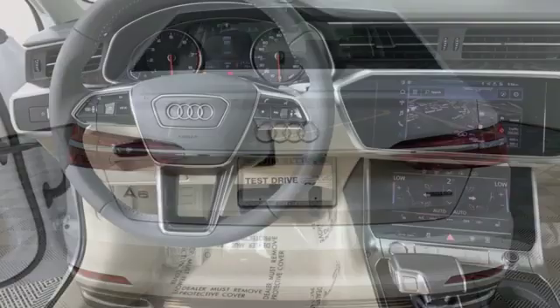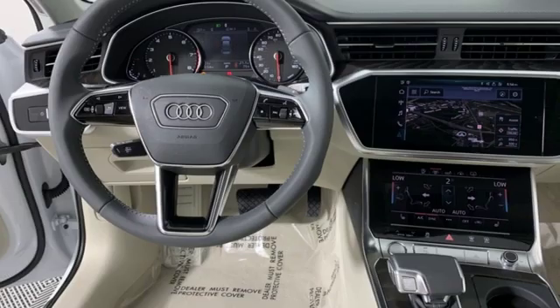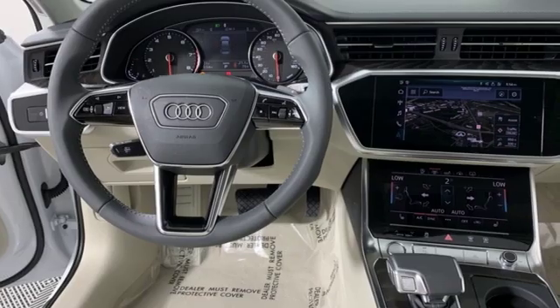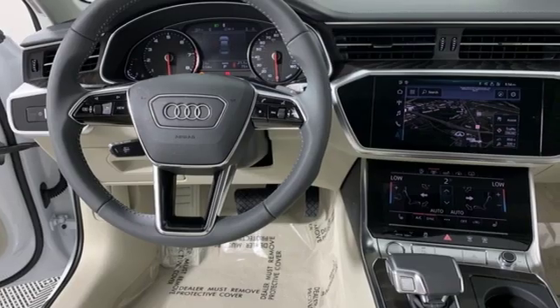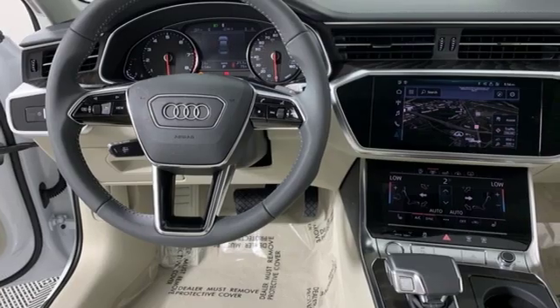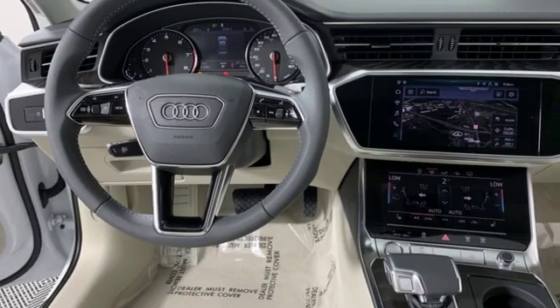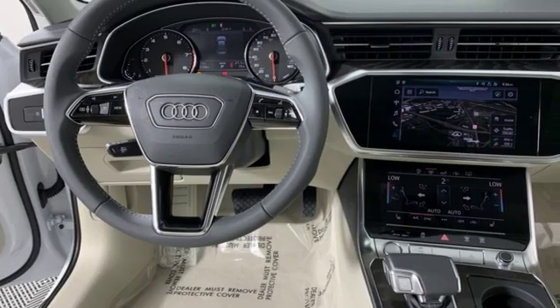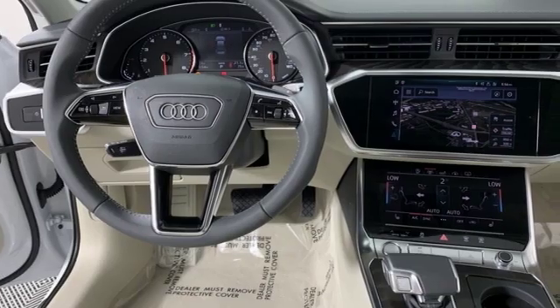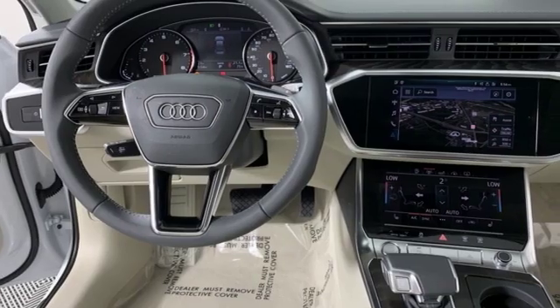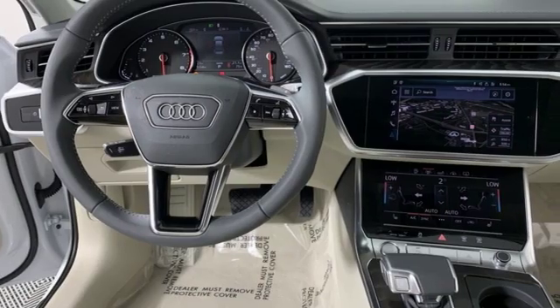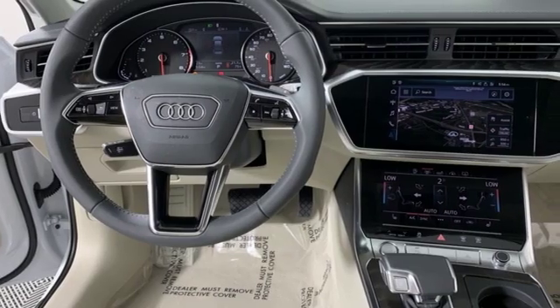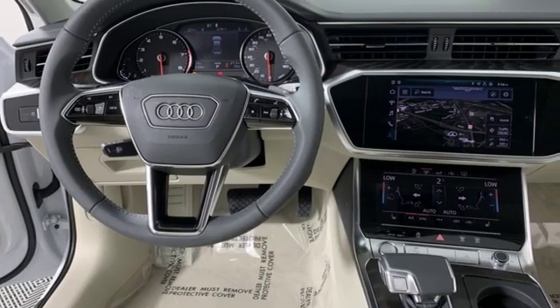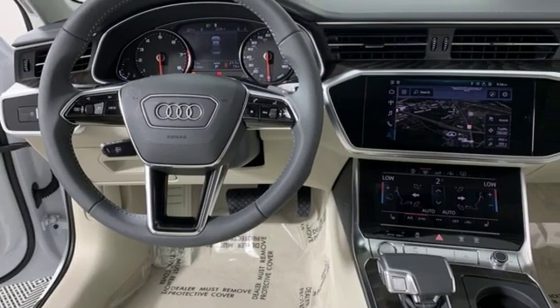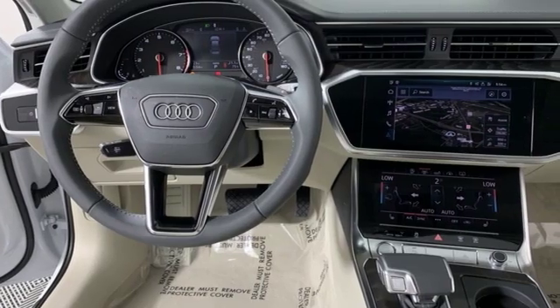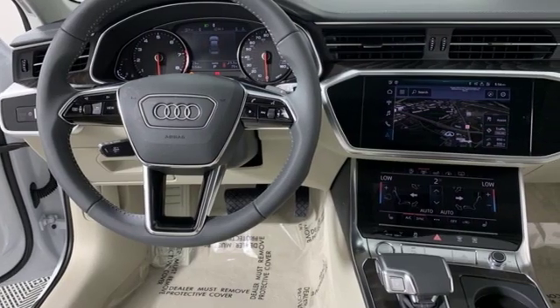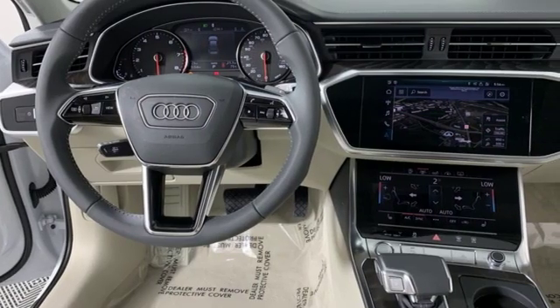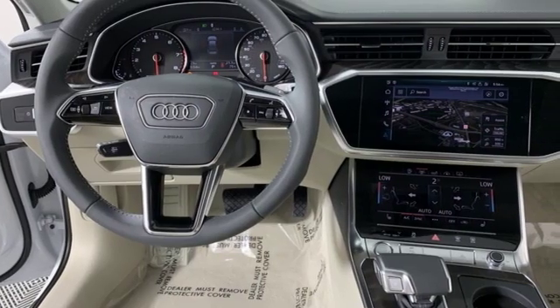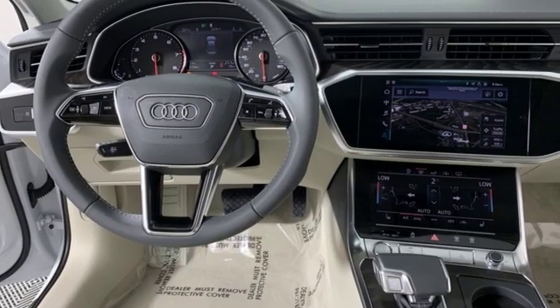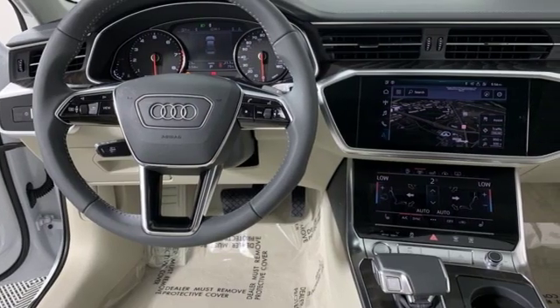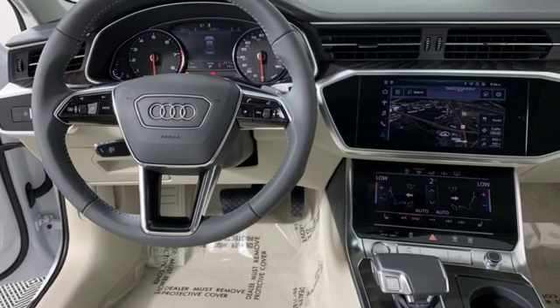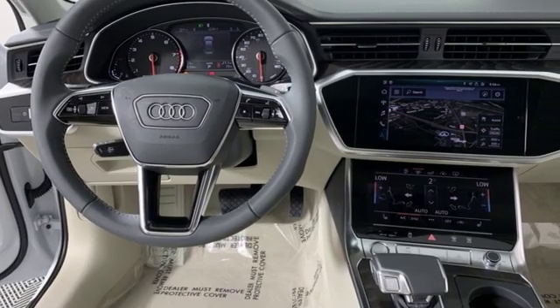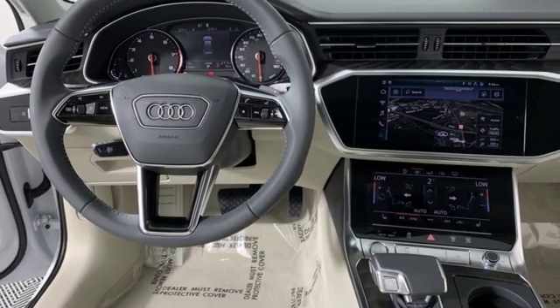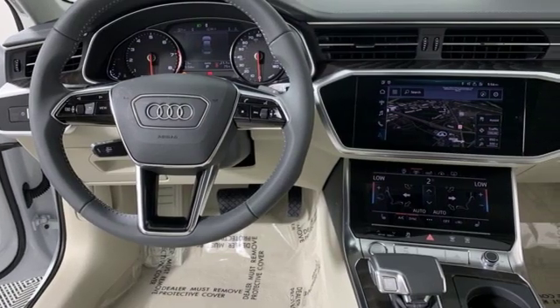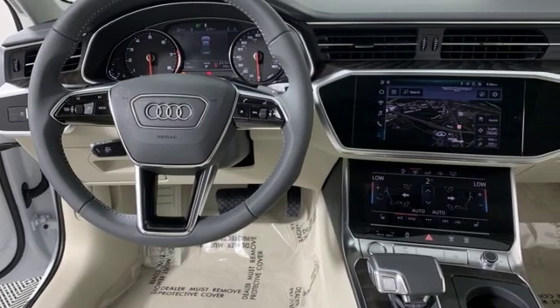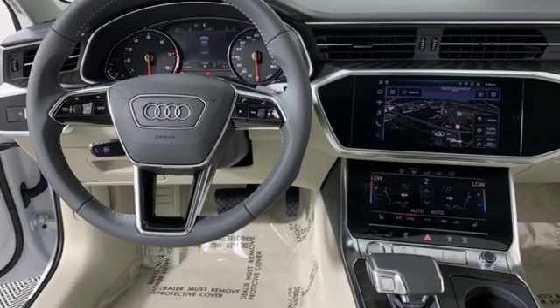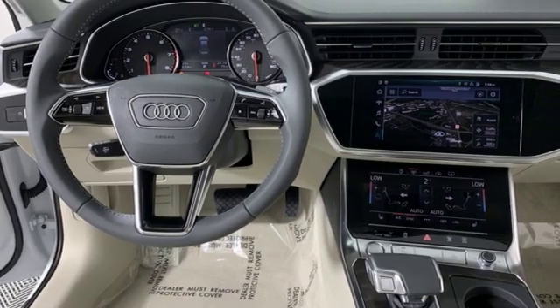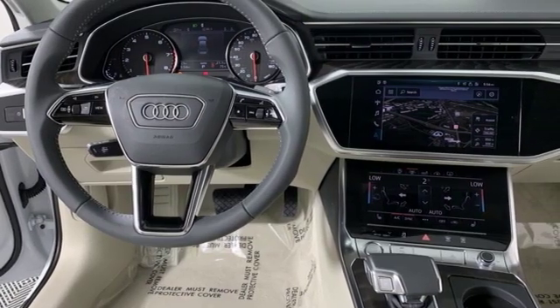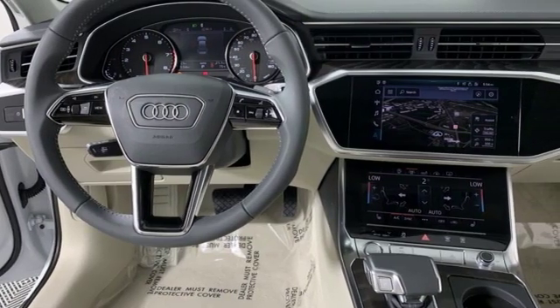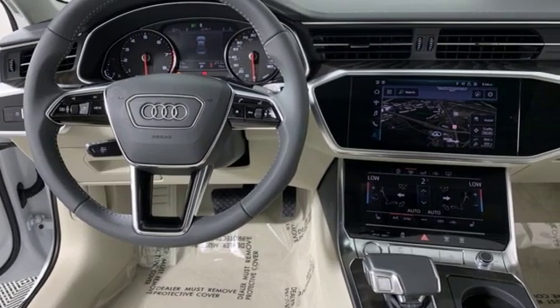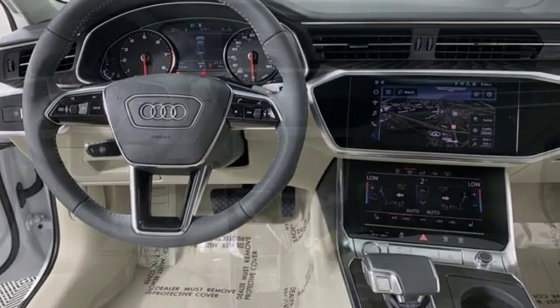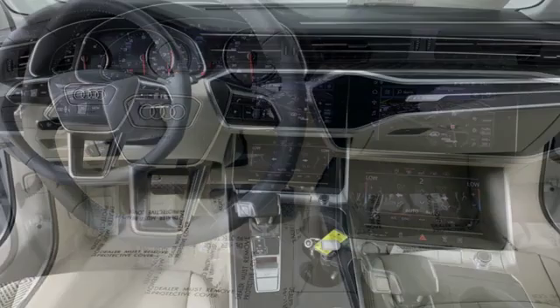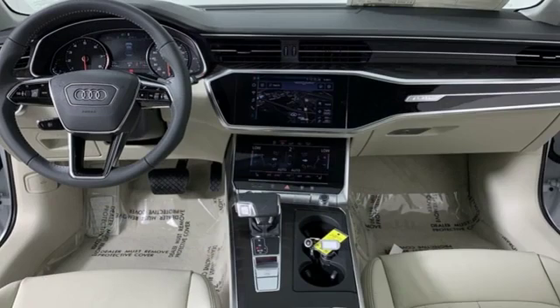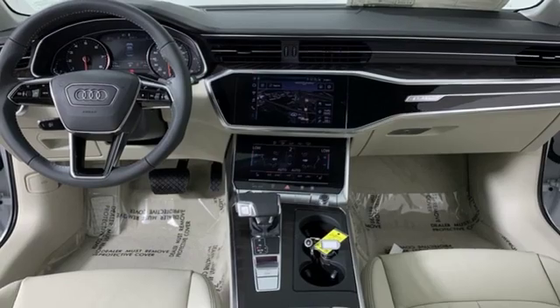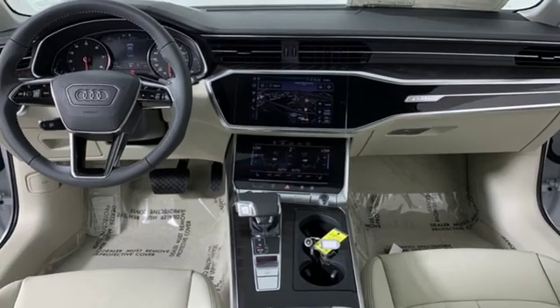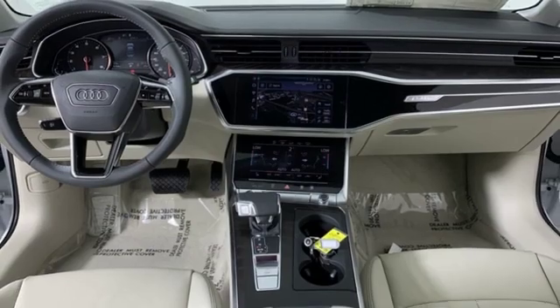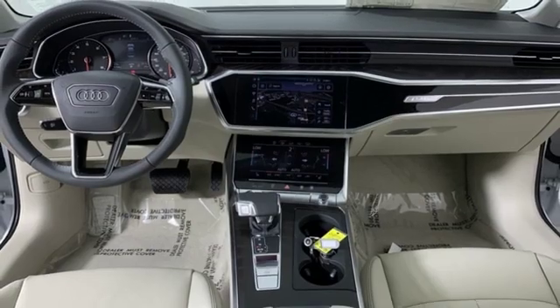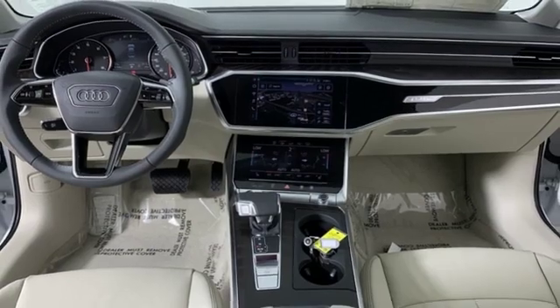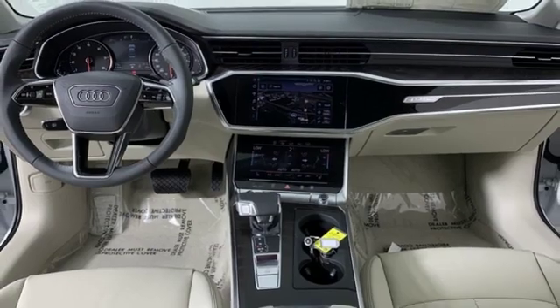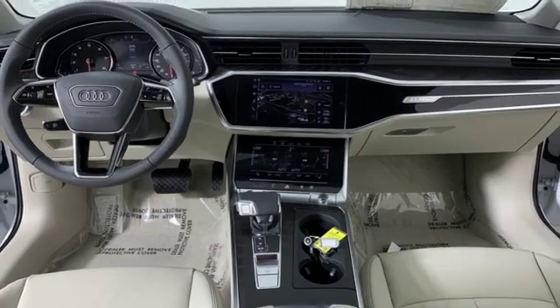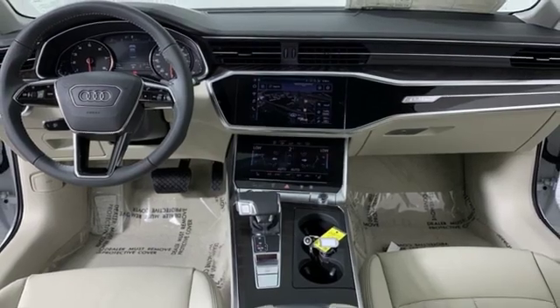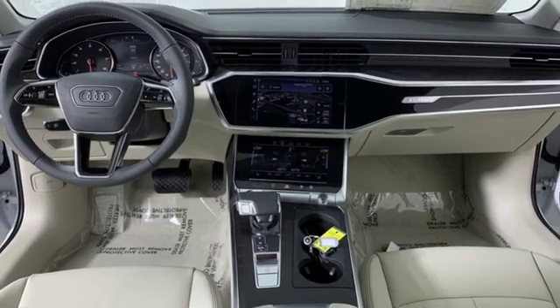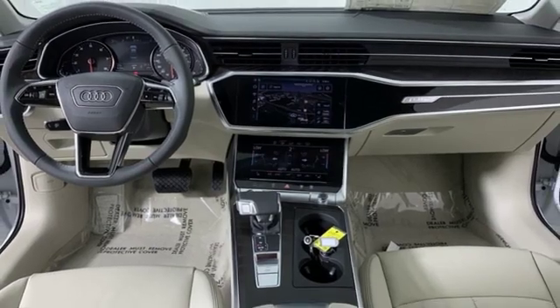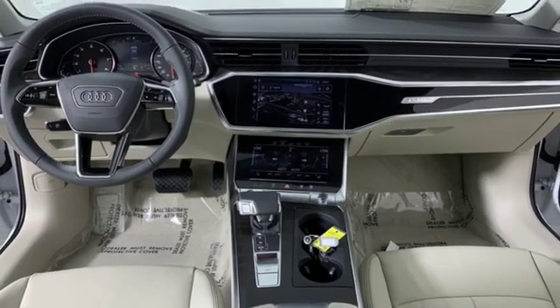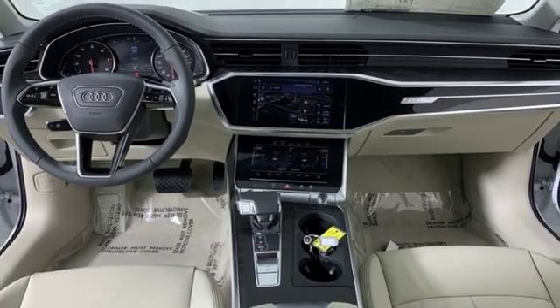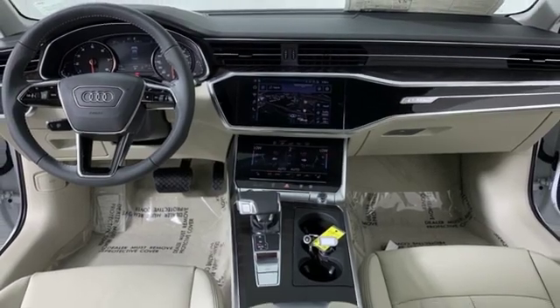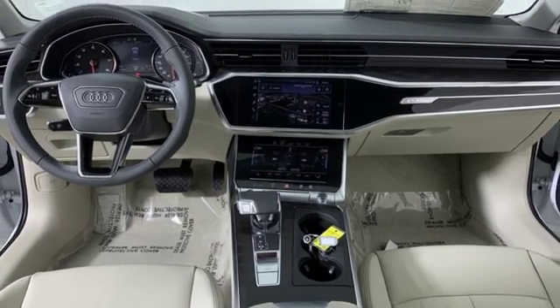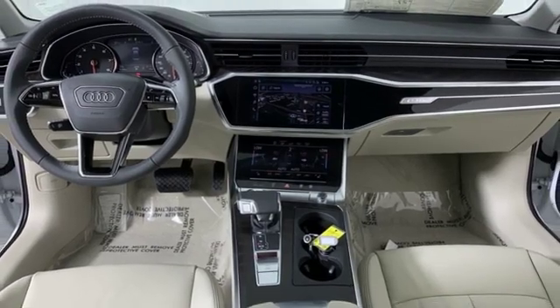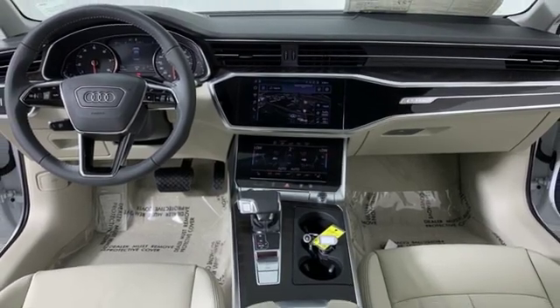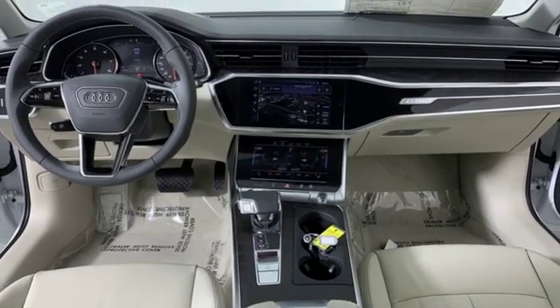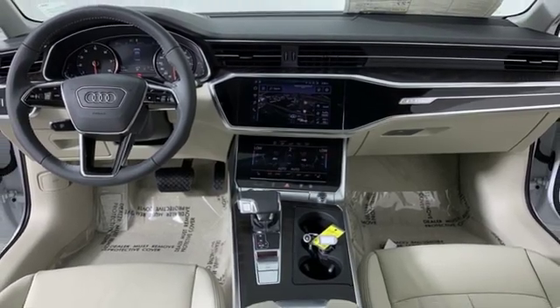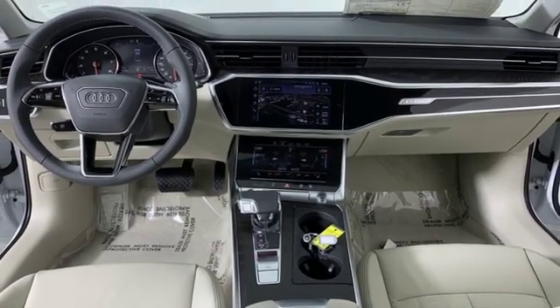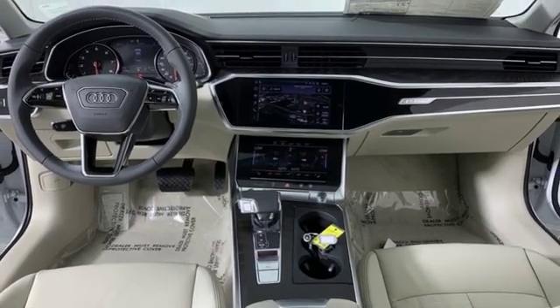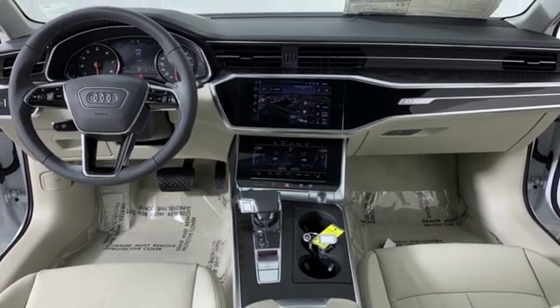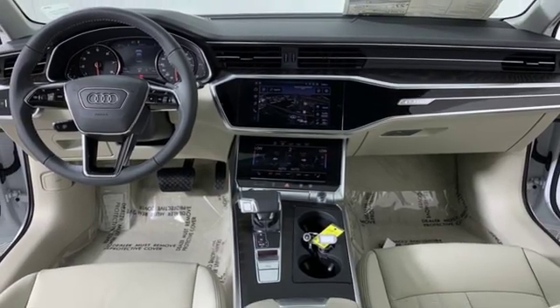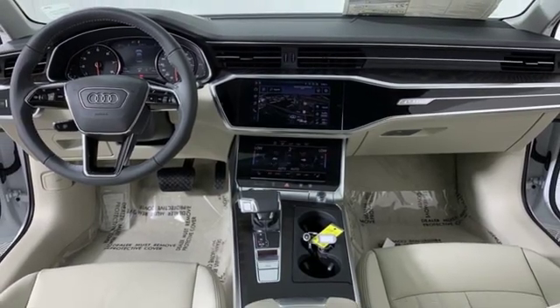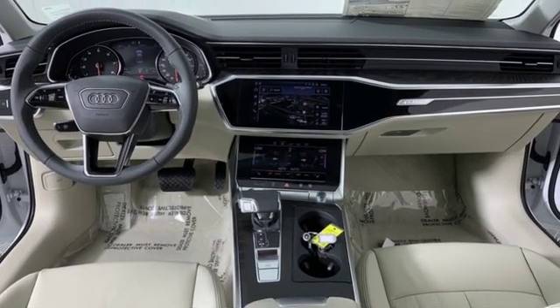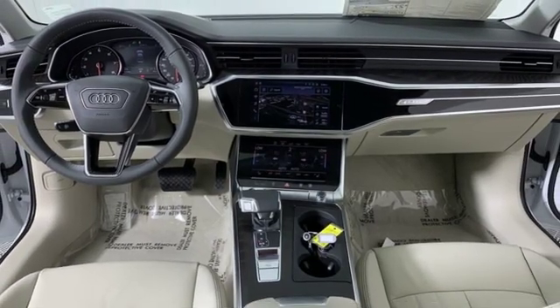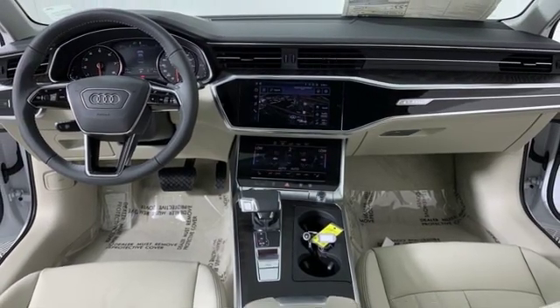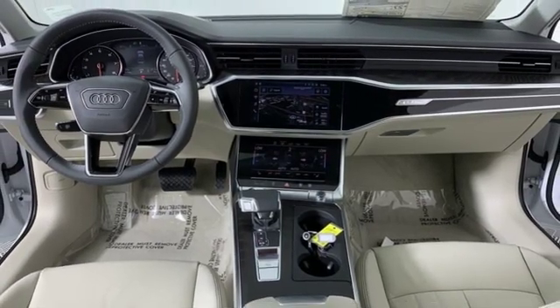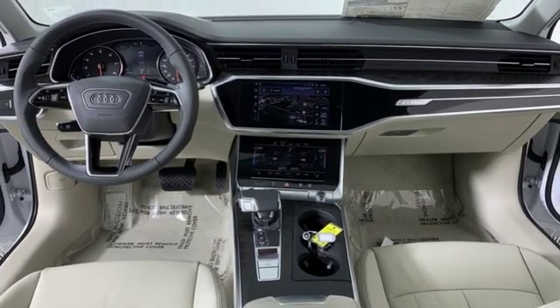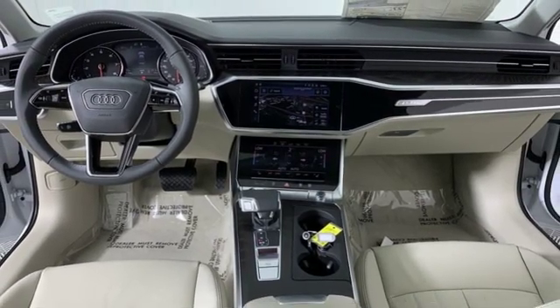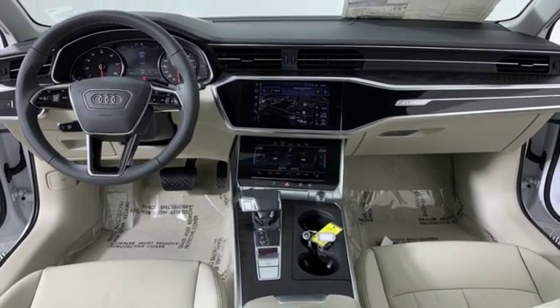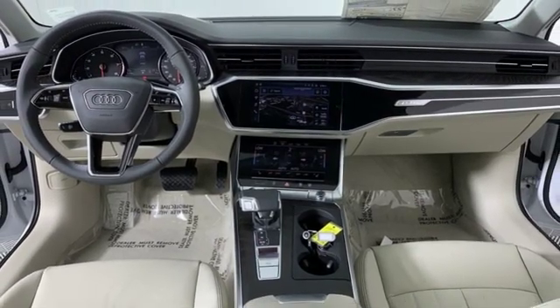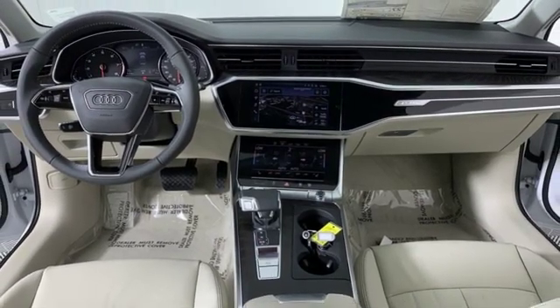This A6 is crafted with precision, appointed luxuriously, and built with performance in mind. Hurry in today and see it for yourself.